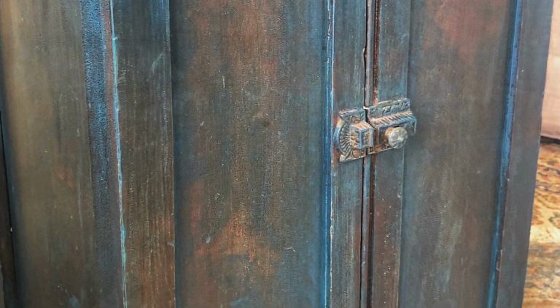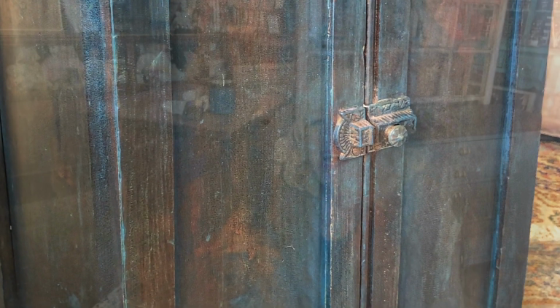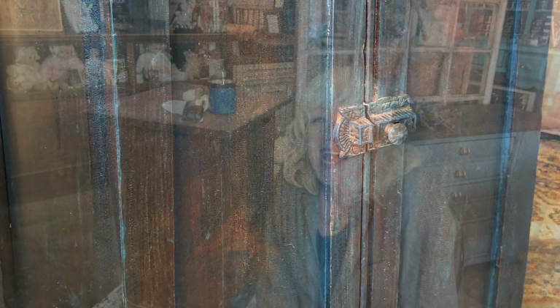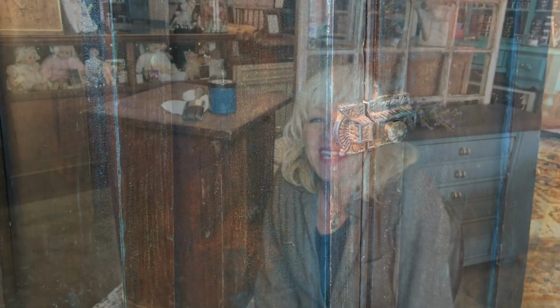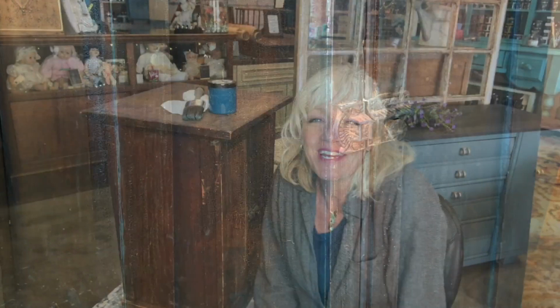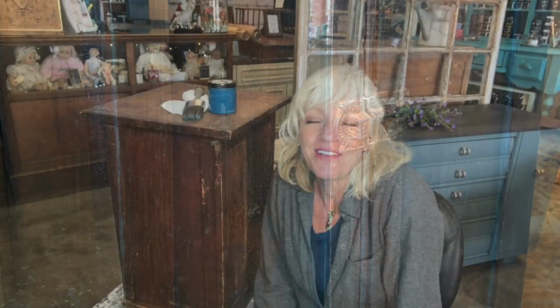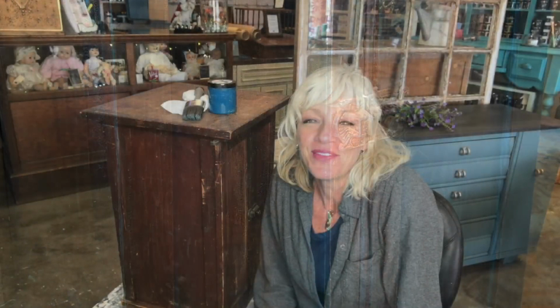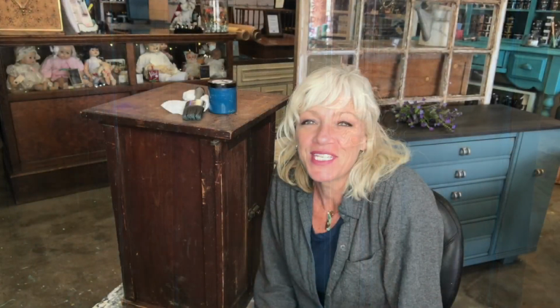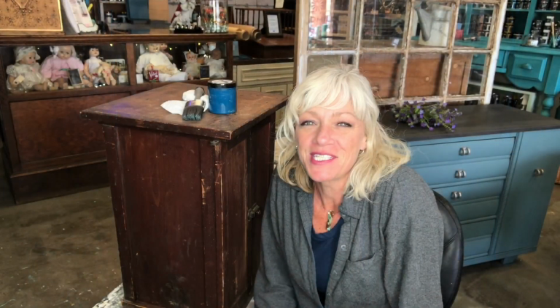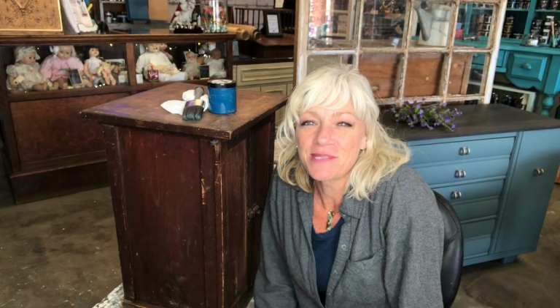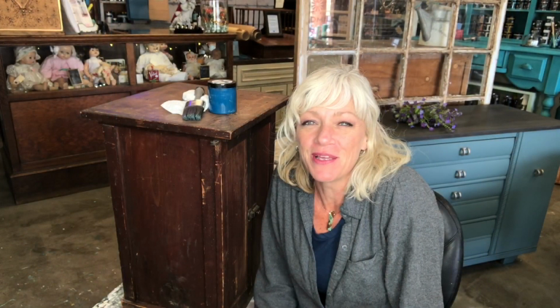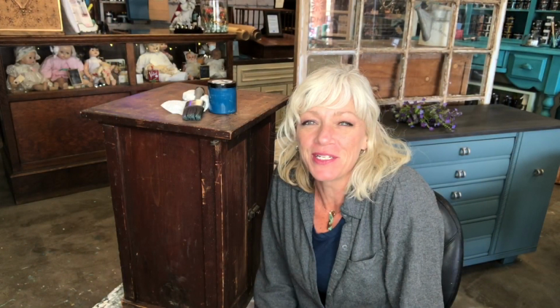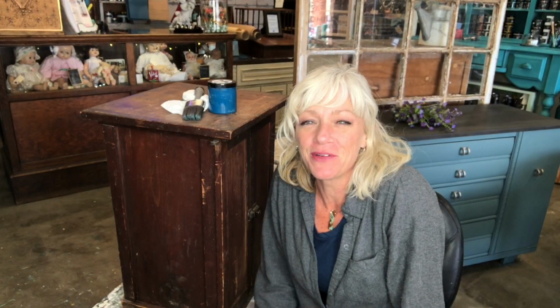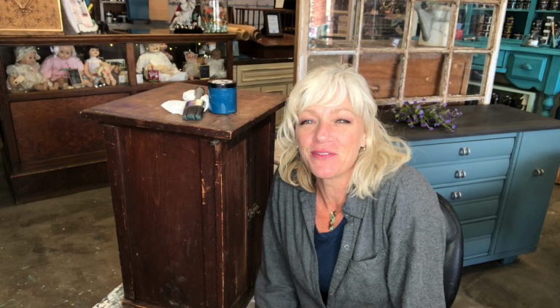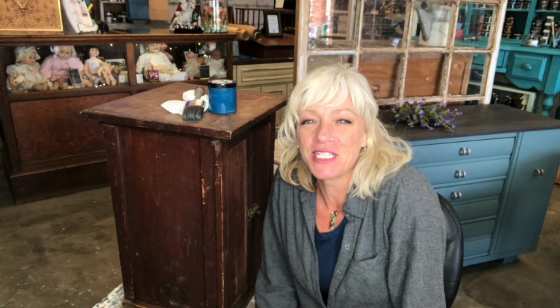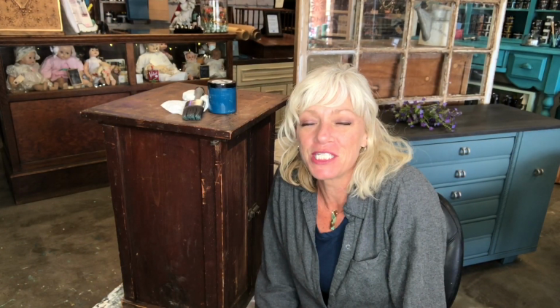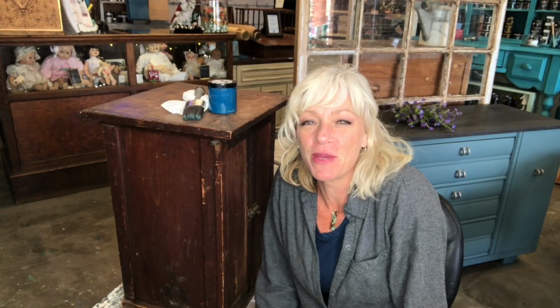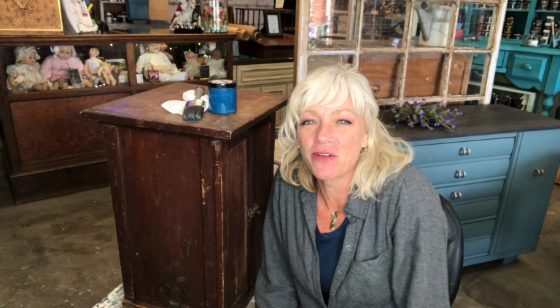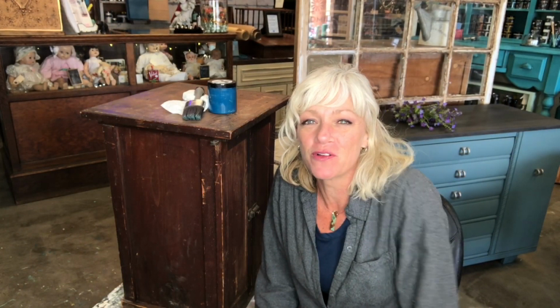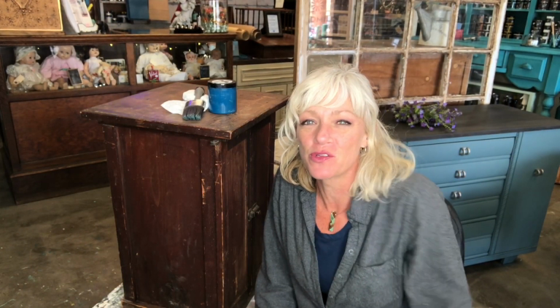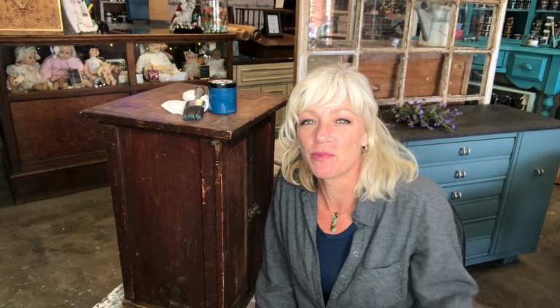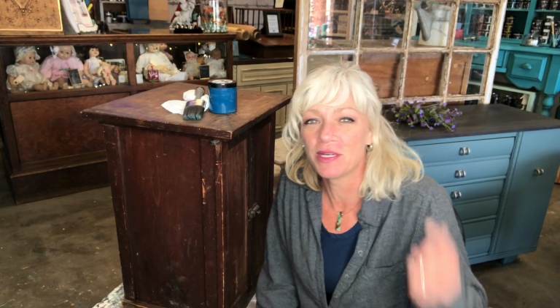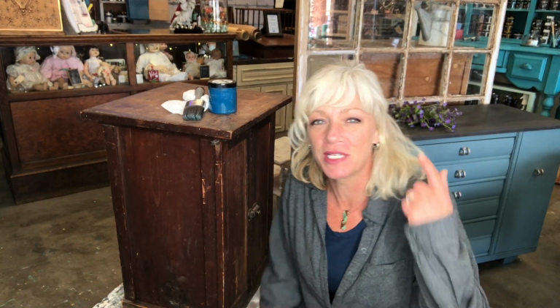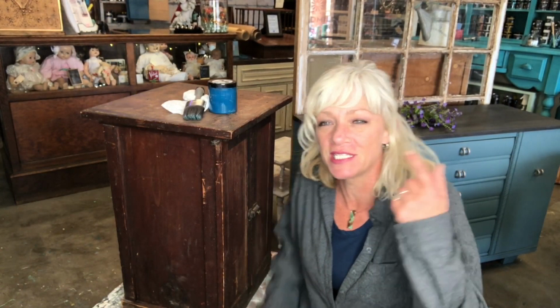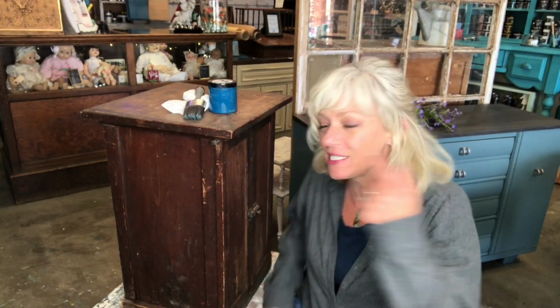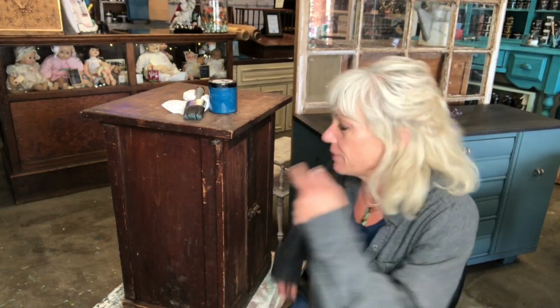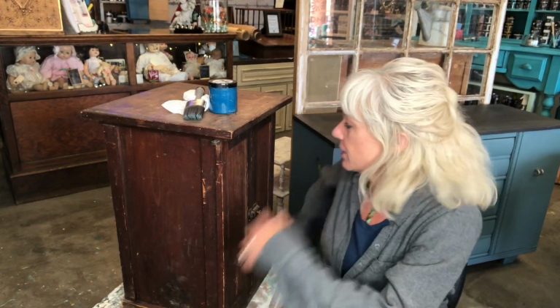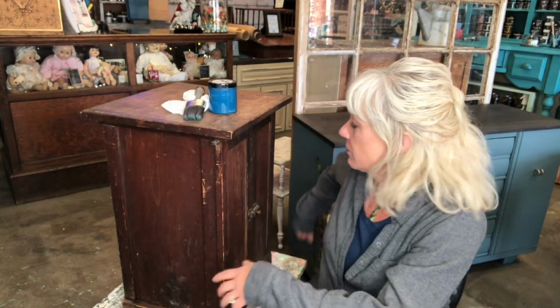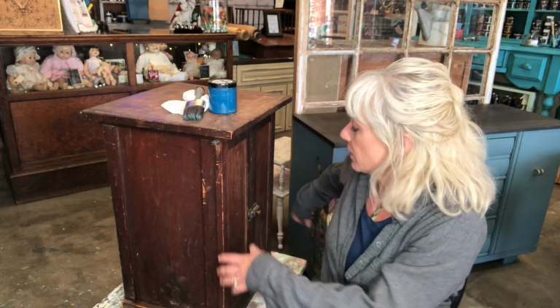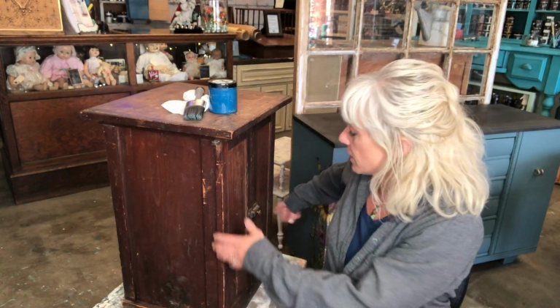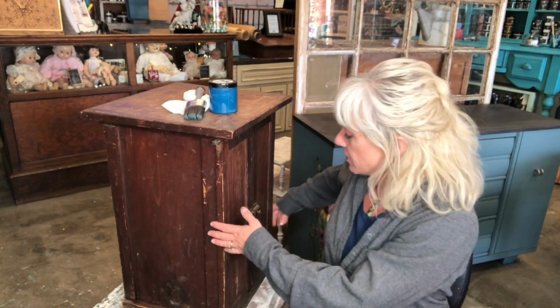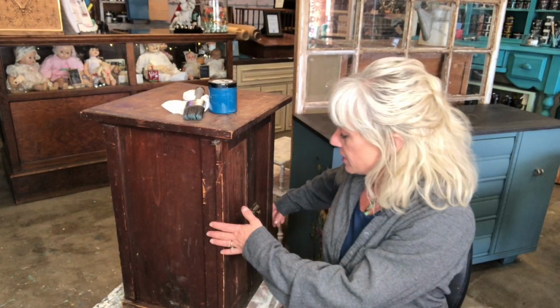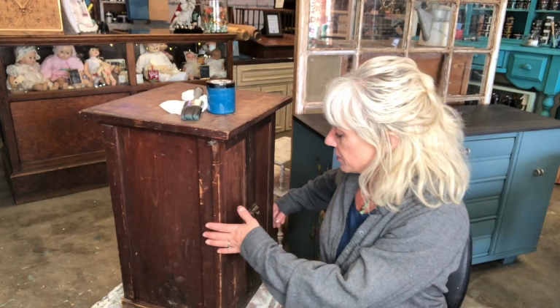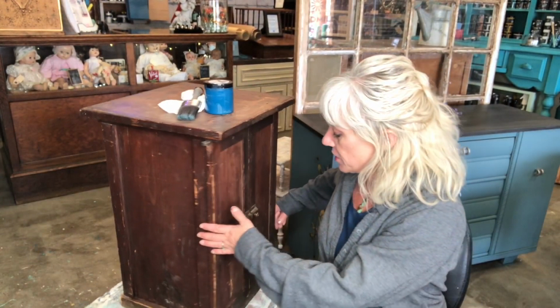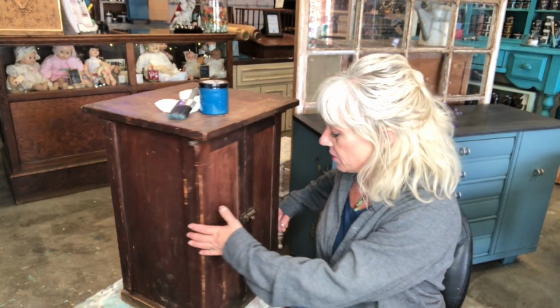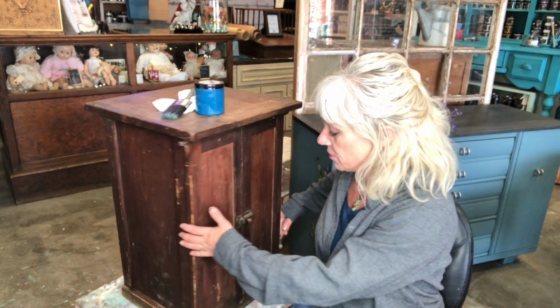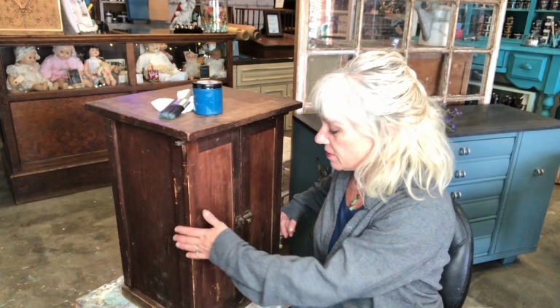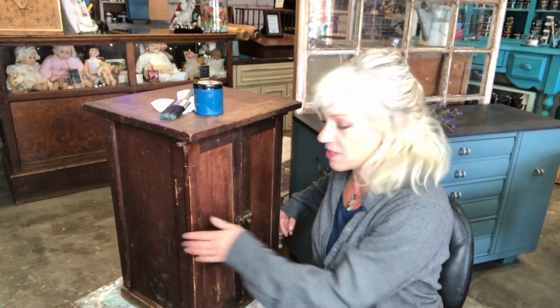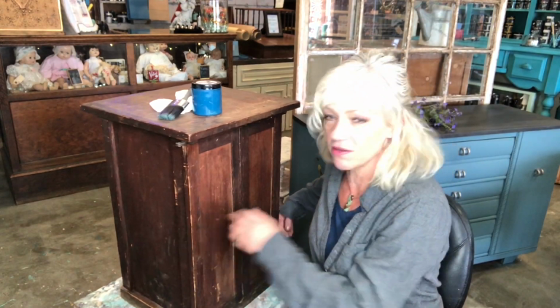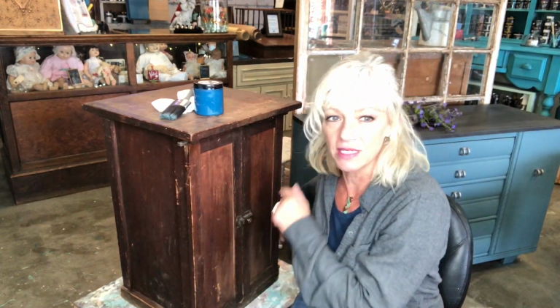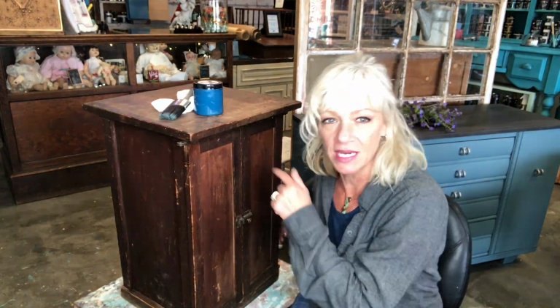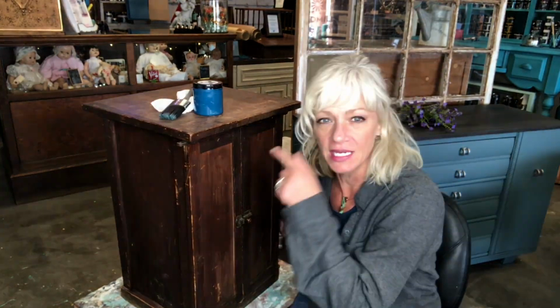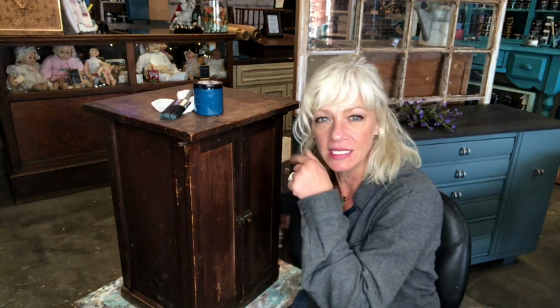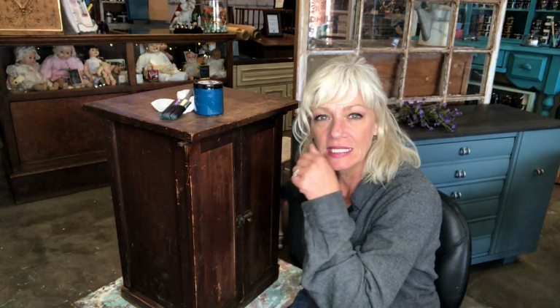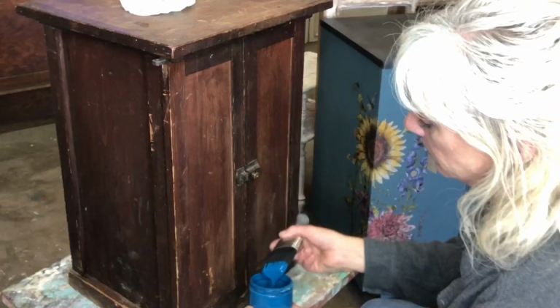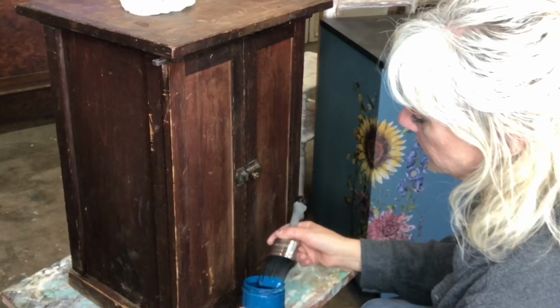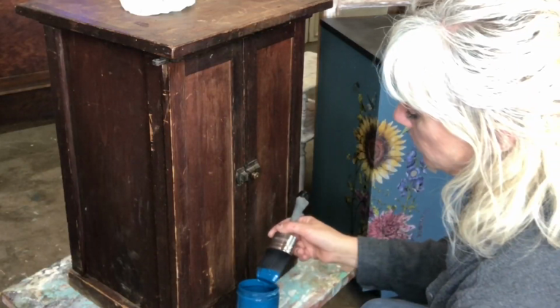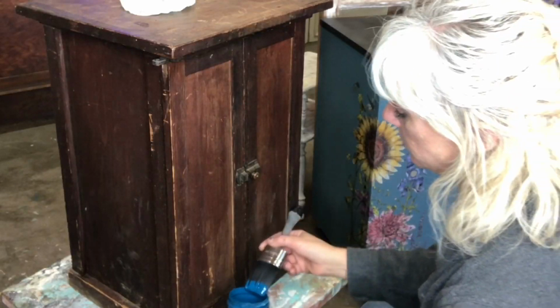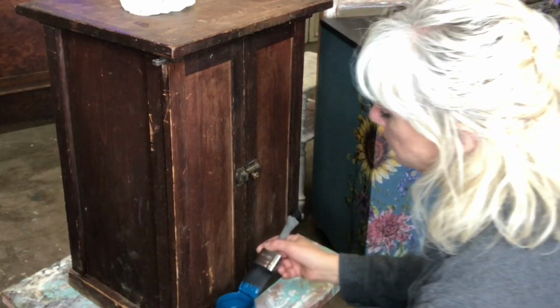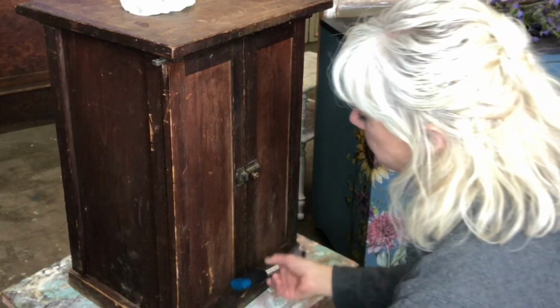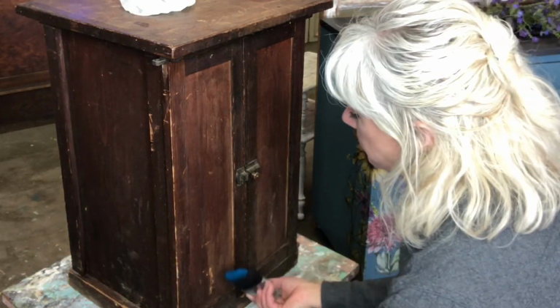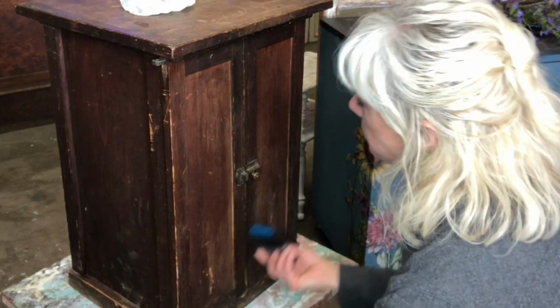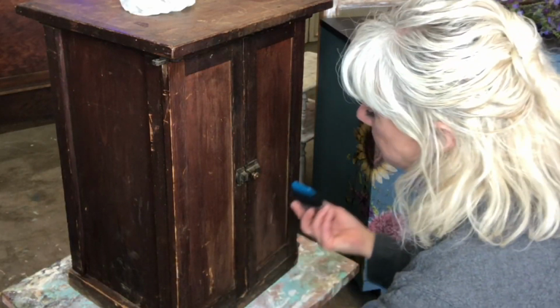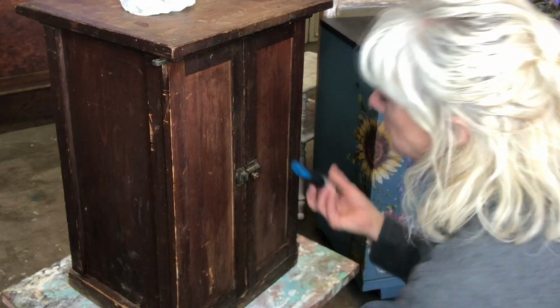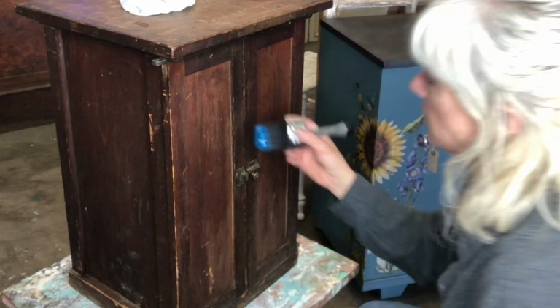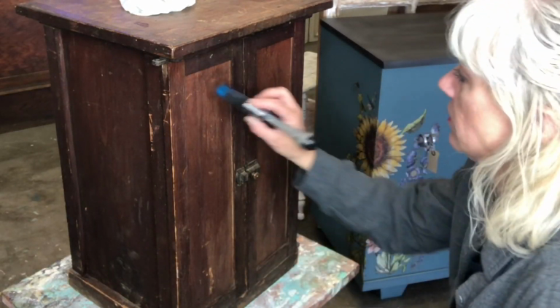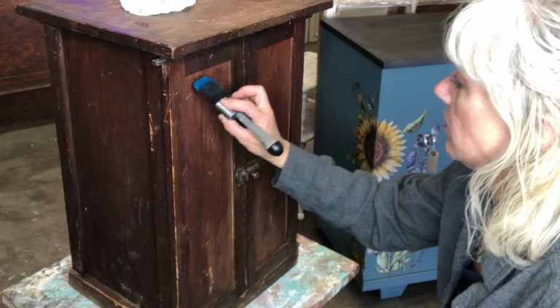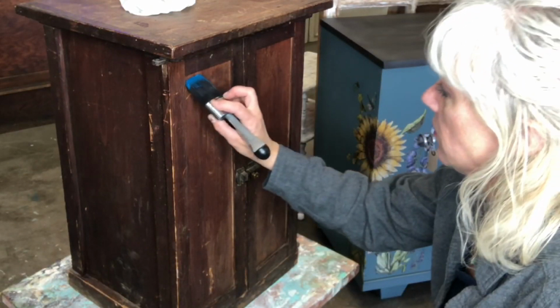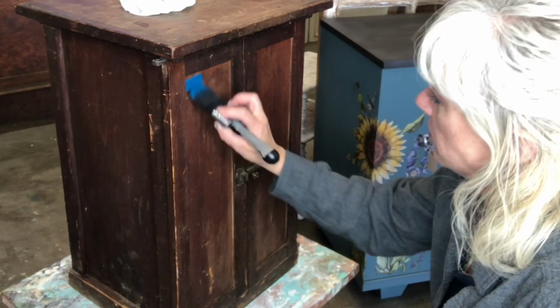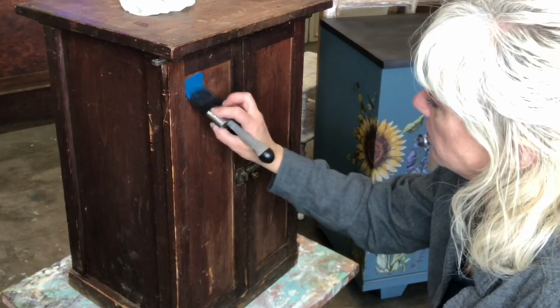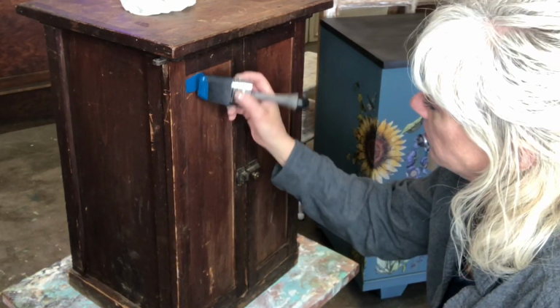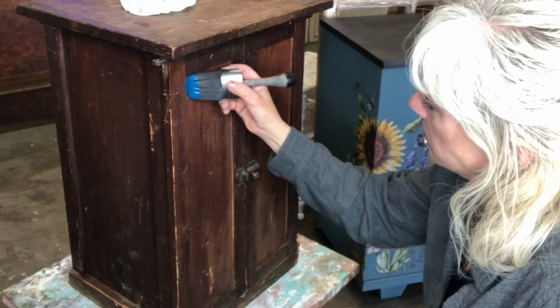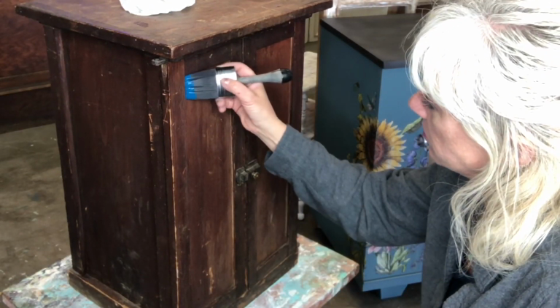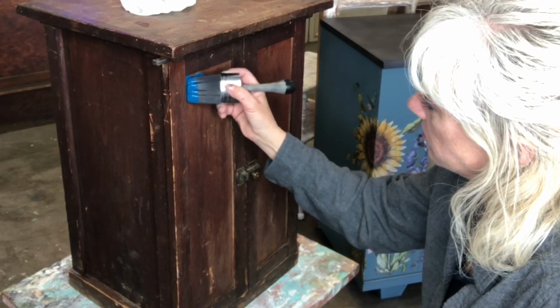Hi there, this is Melanie with Into Tomatoes with Melanie and today we're going to work on this cute little guy. All right guys, so let's get started.